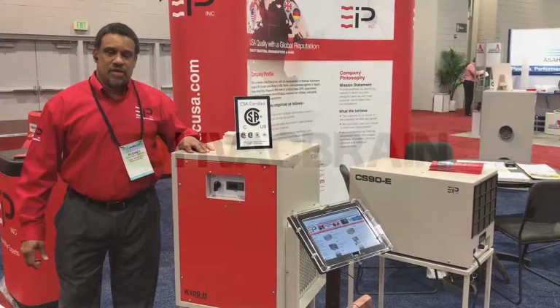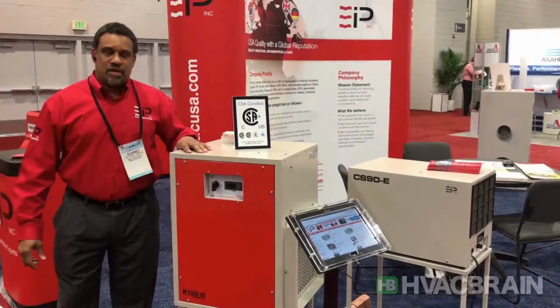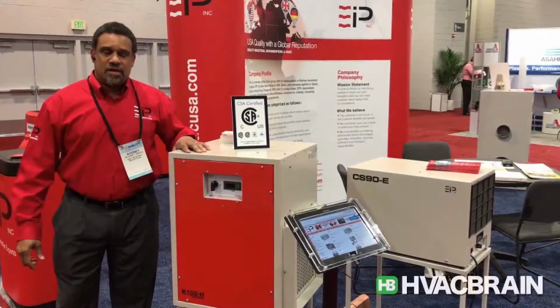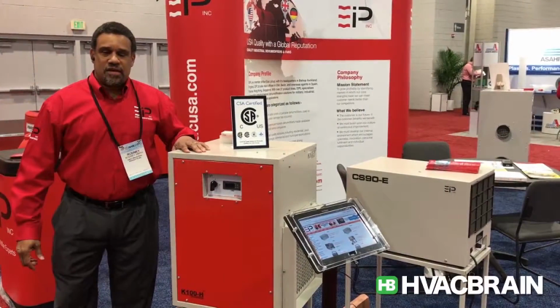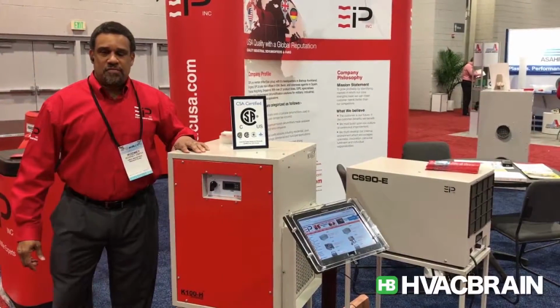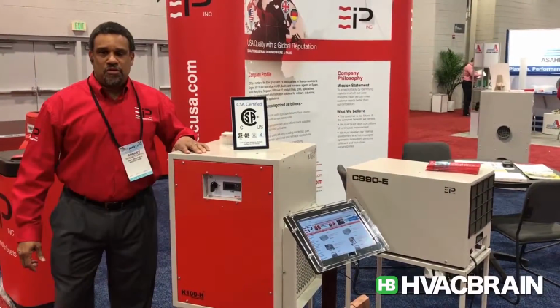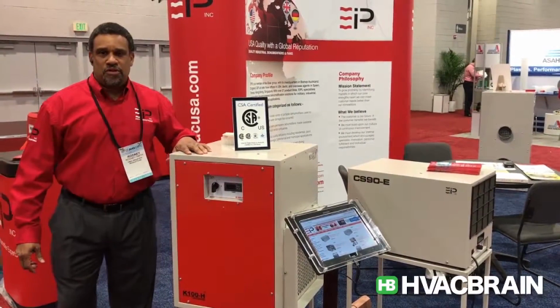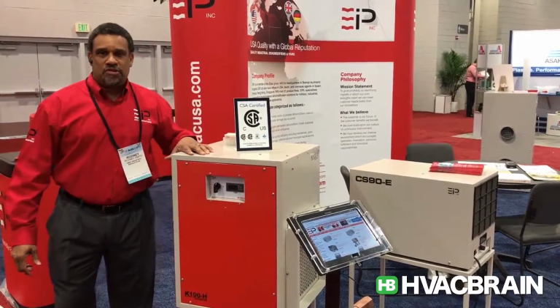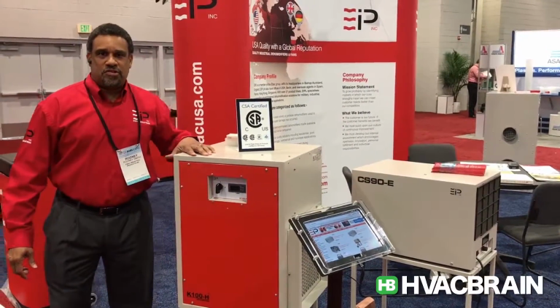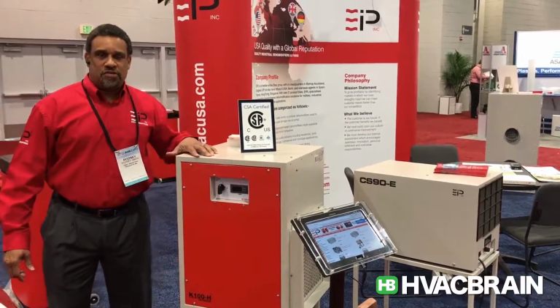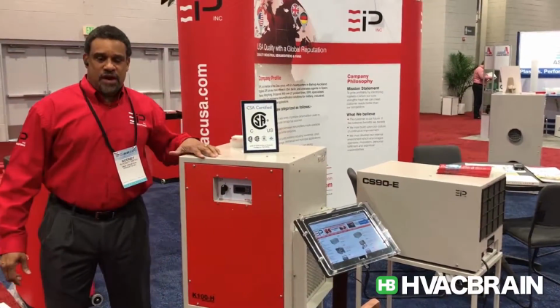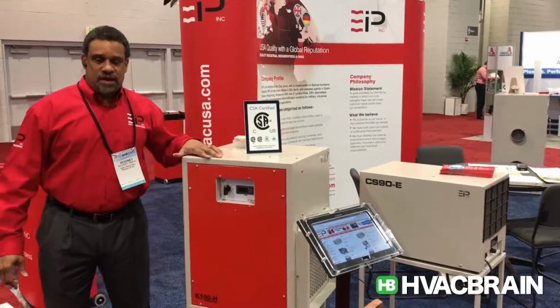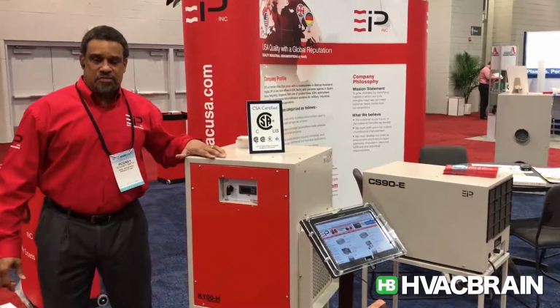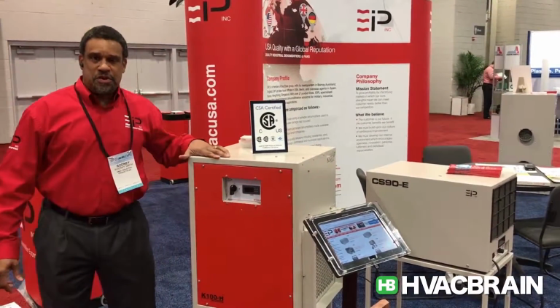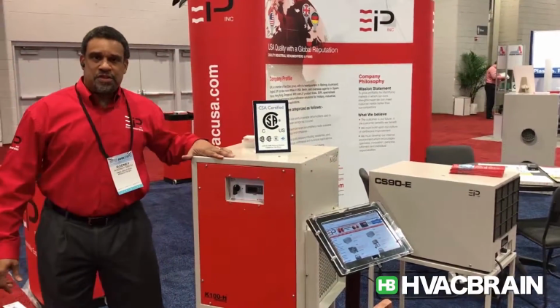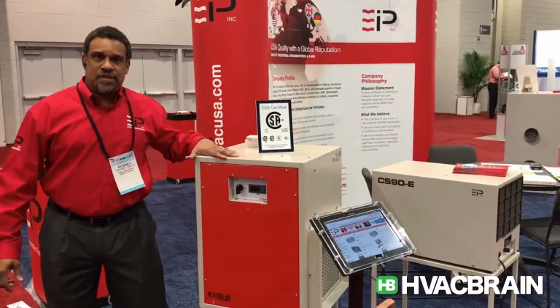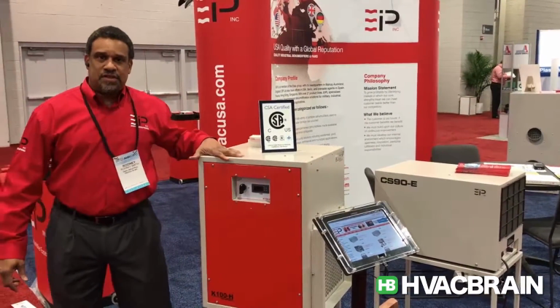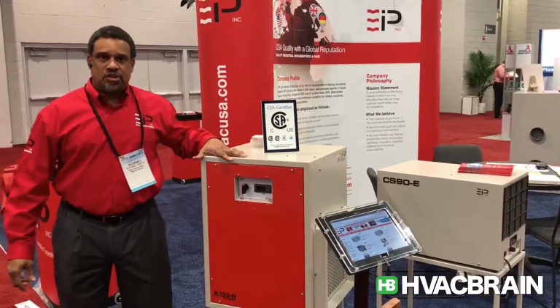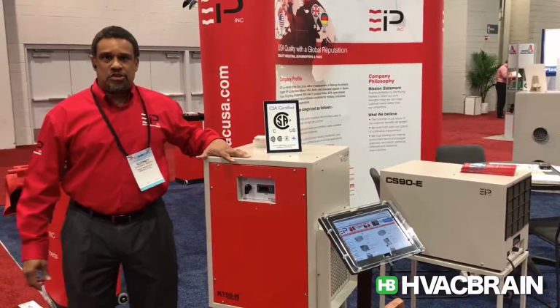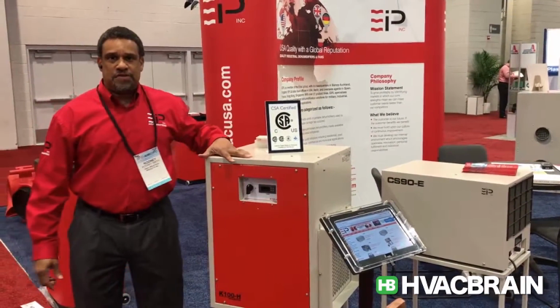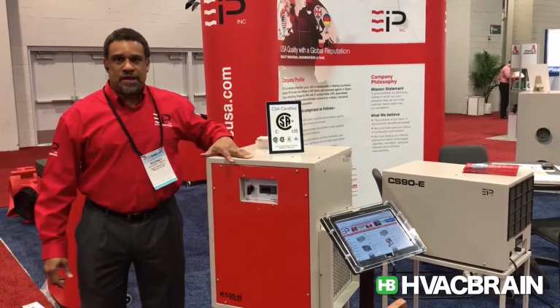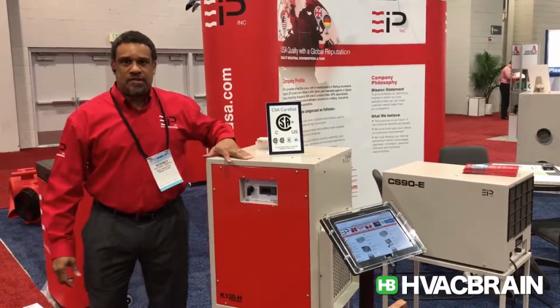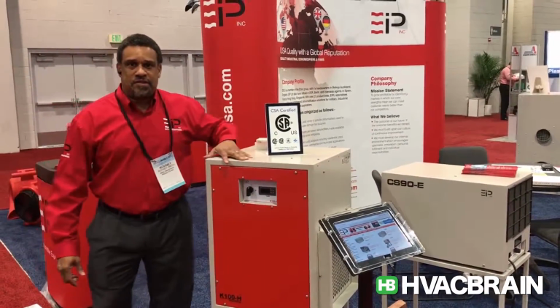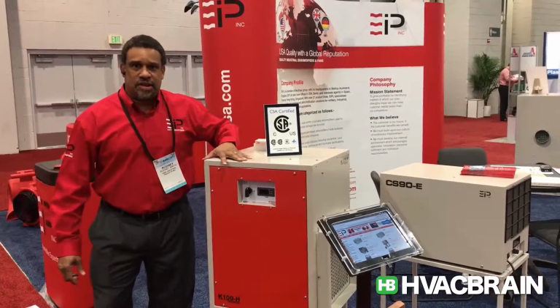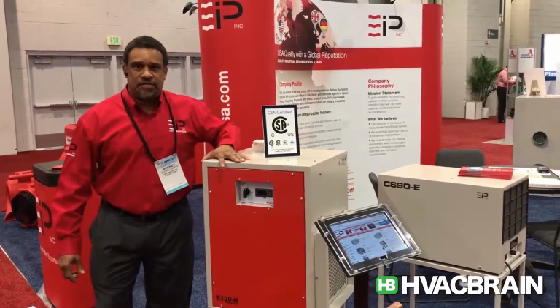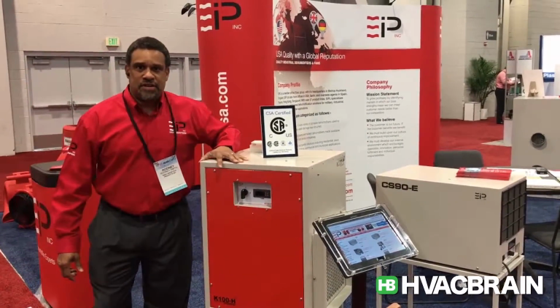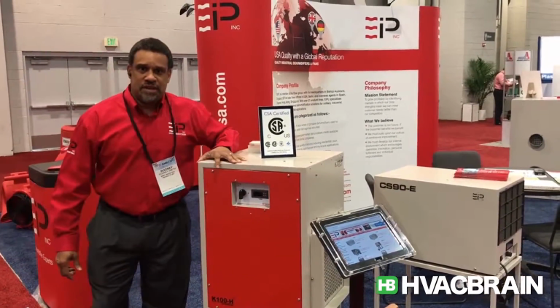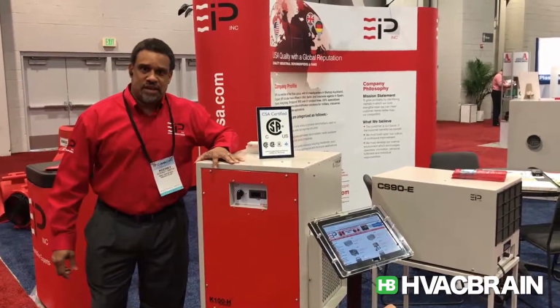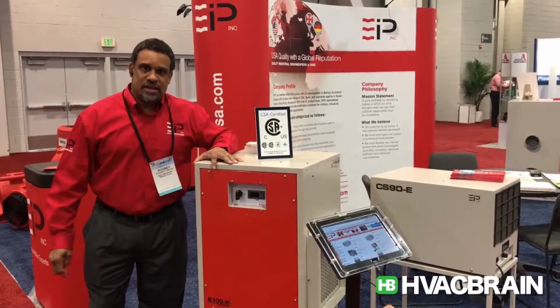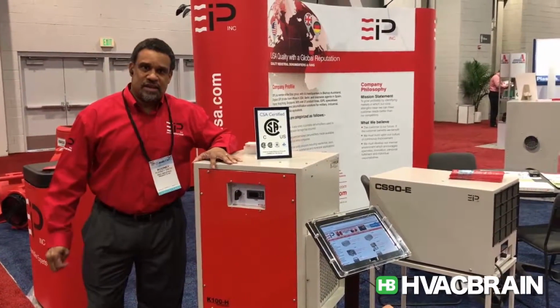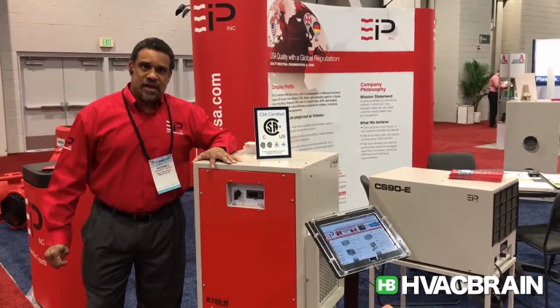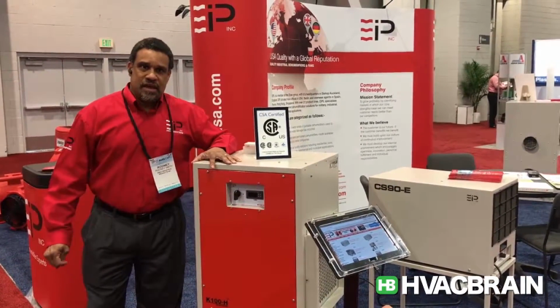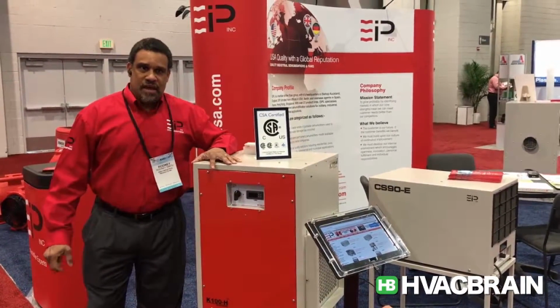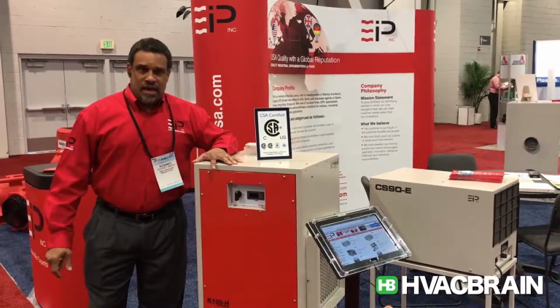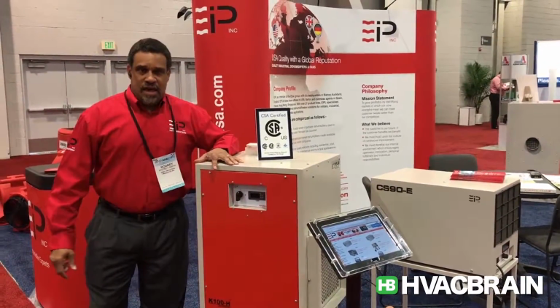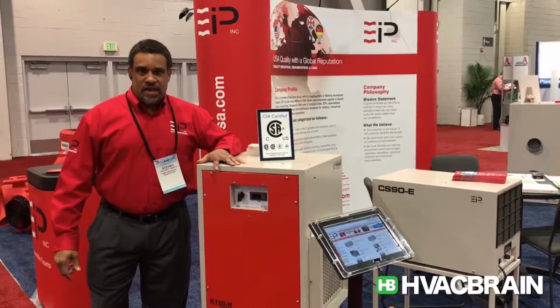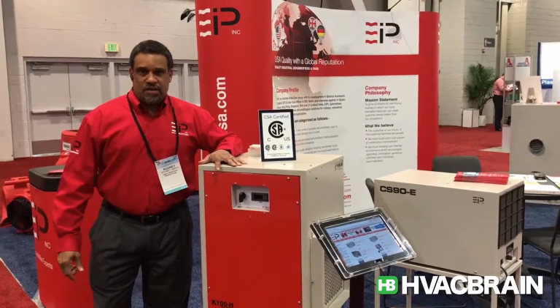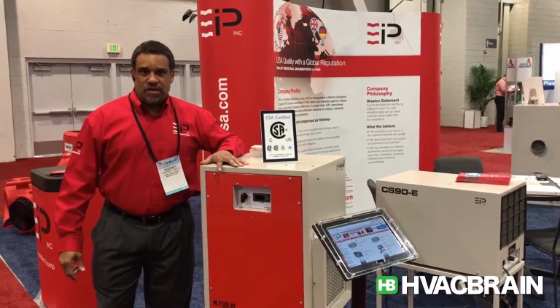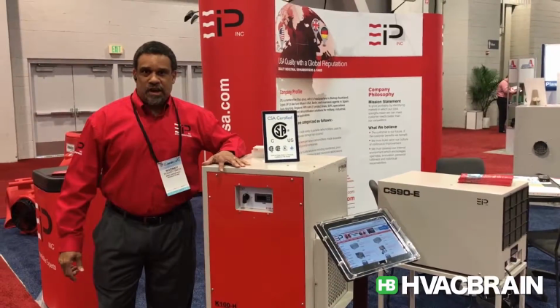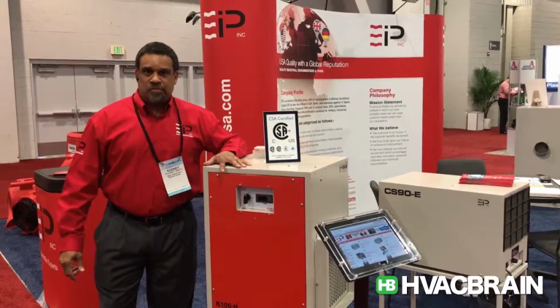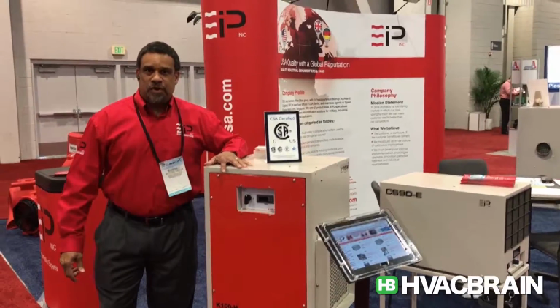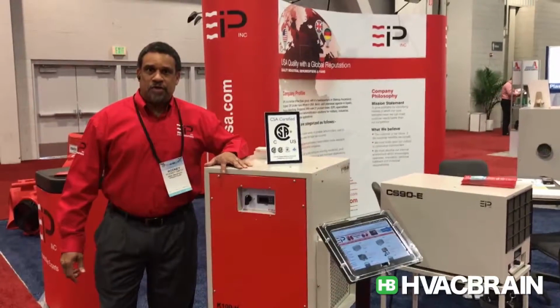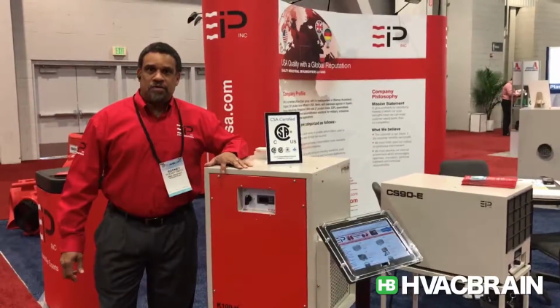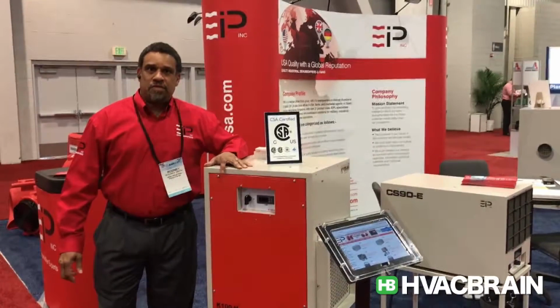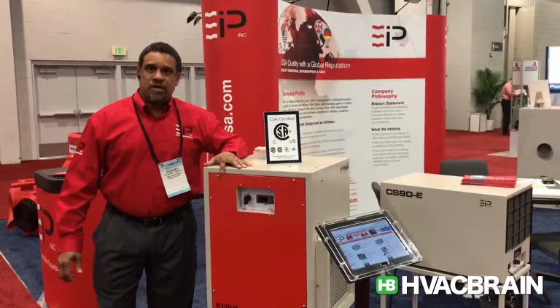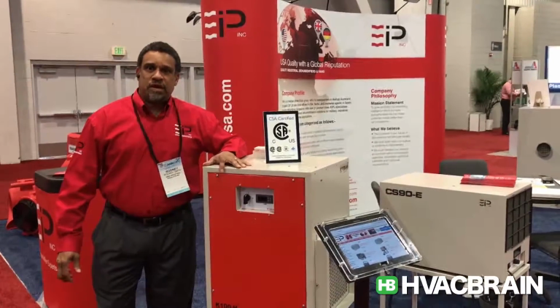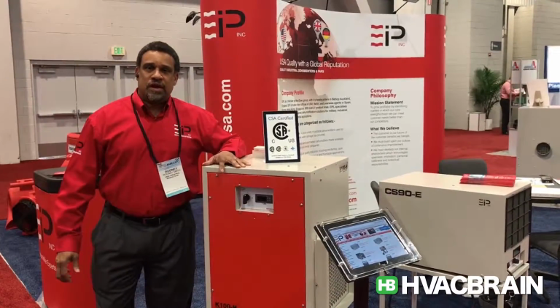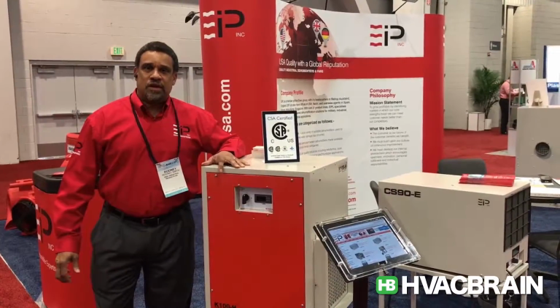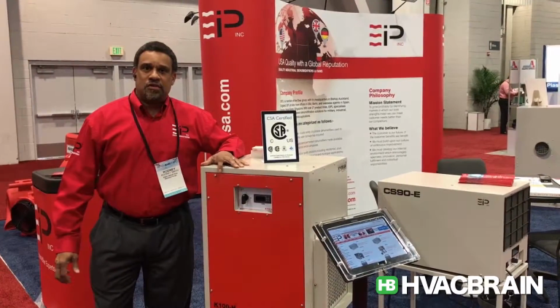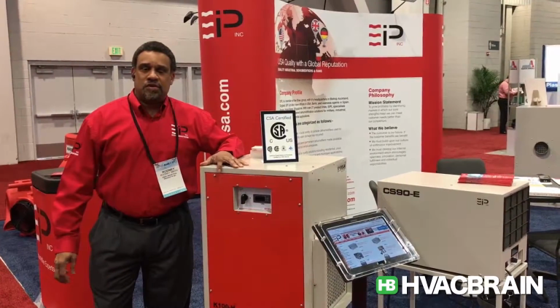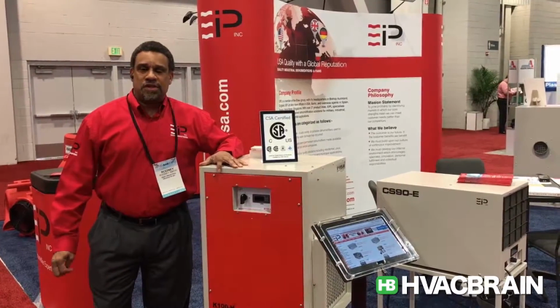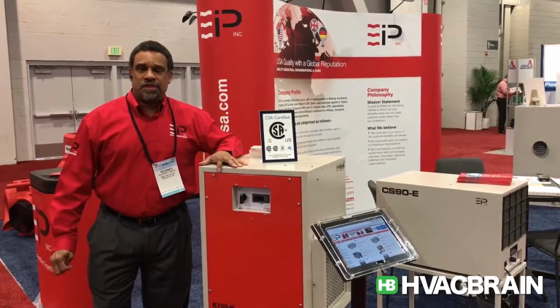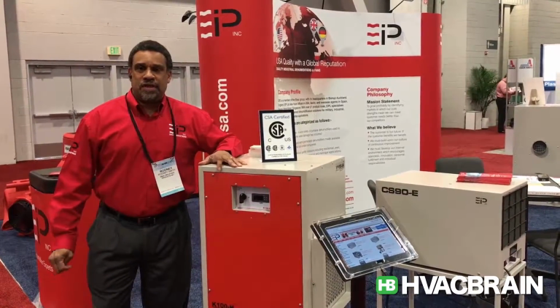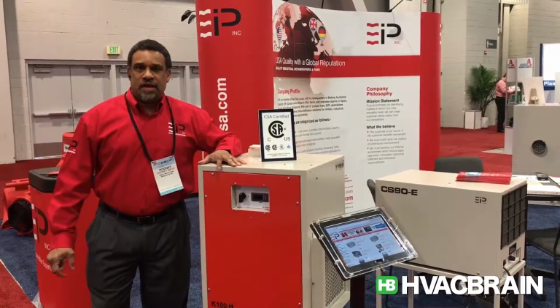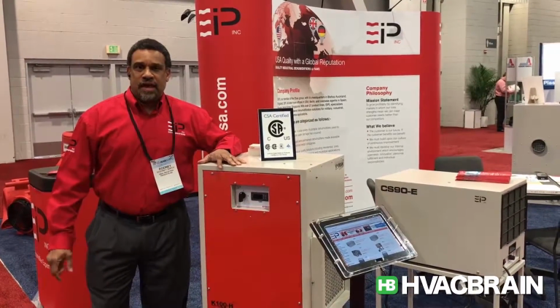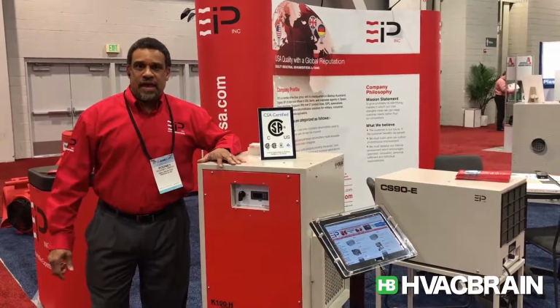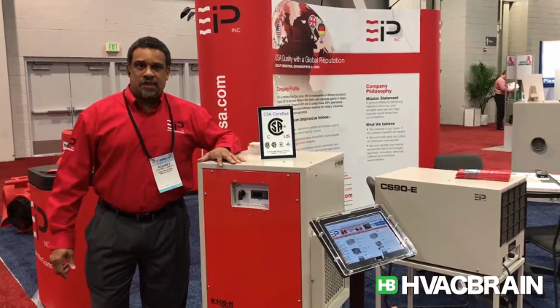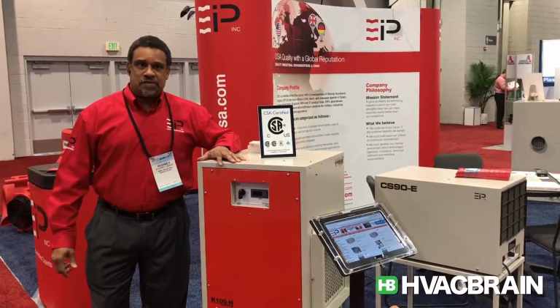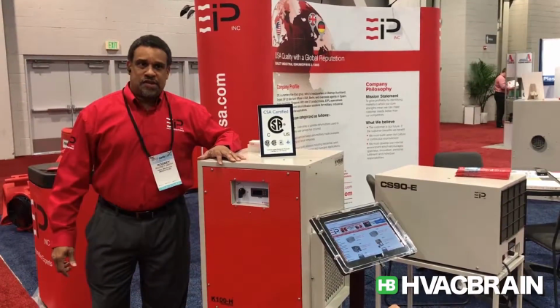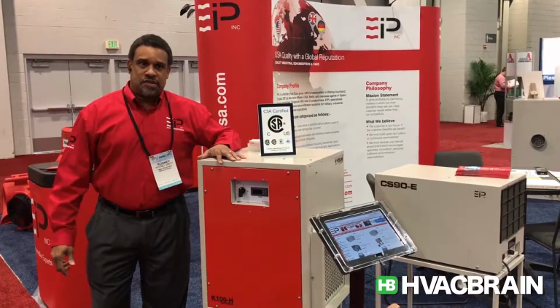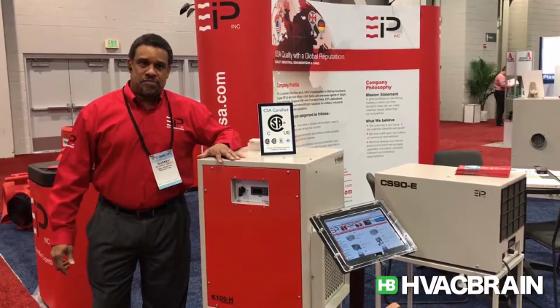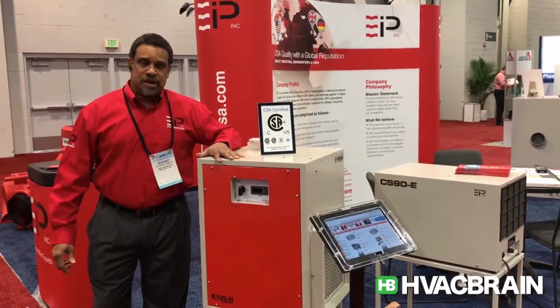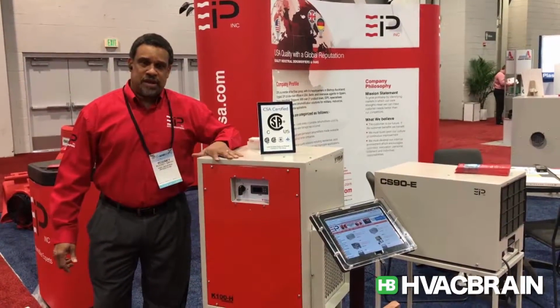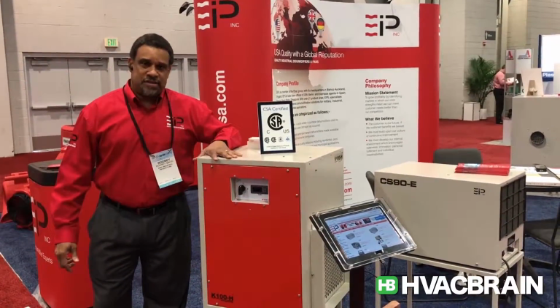Good morning, this is Rodney Smith at the 2017 AHR Expo here with HVAC Brain.